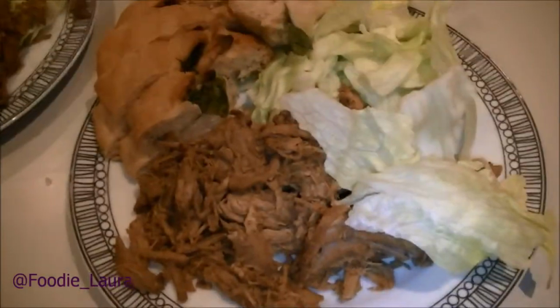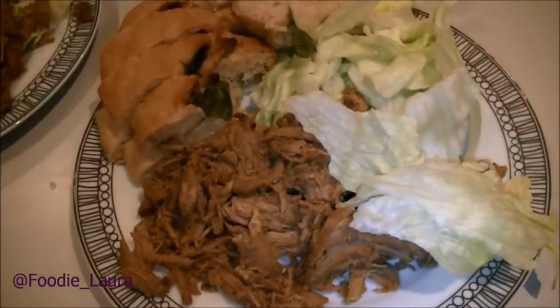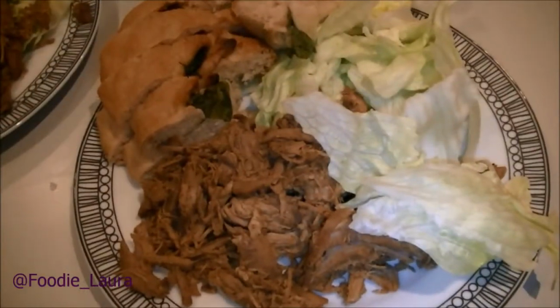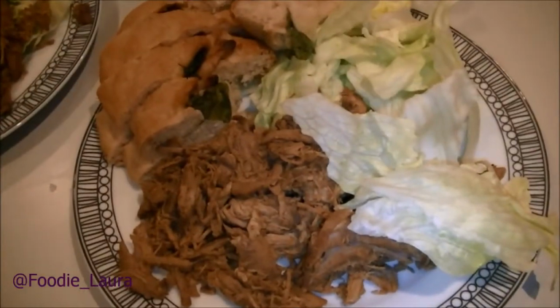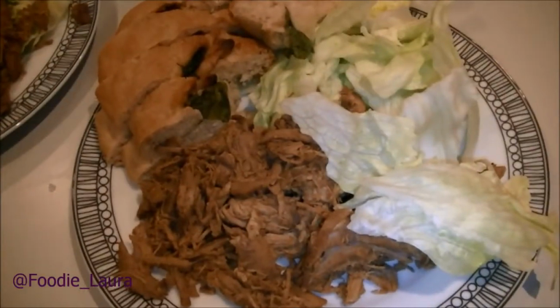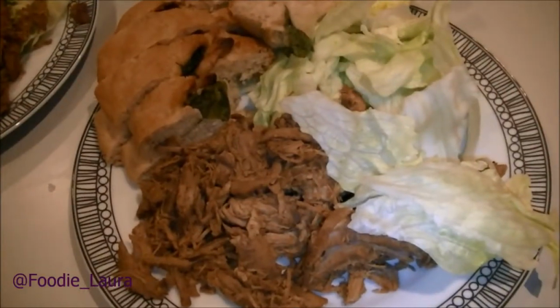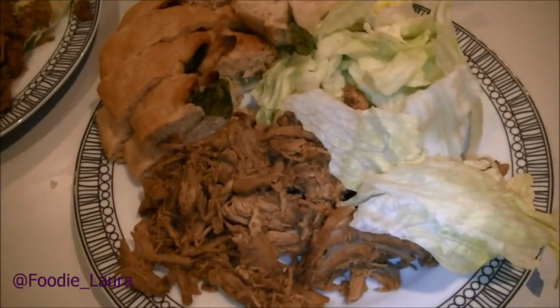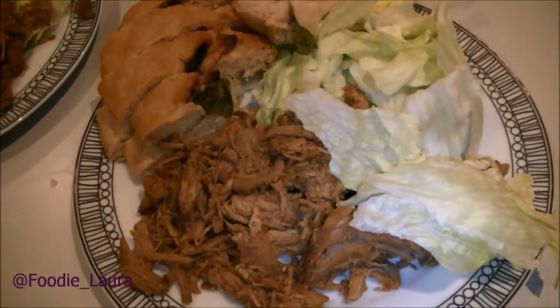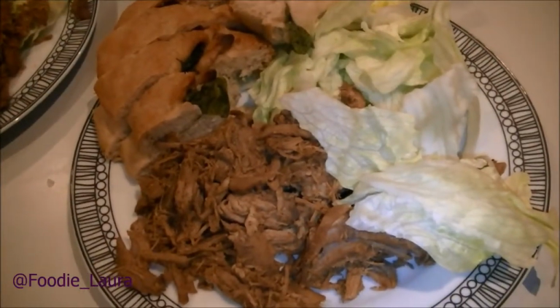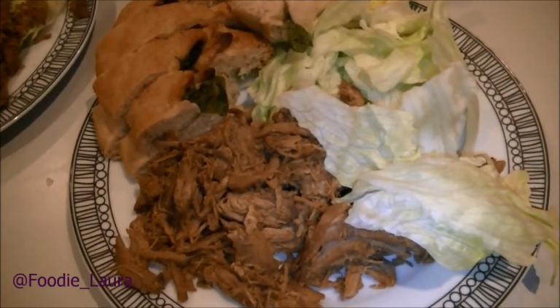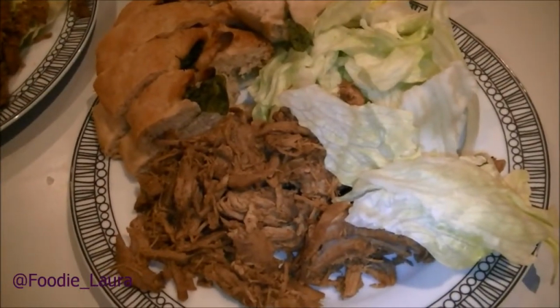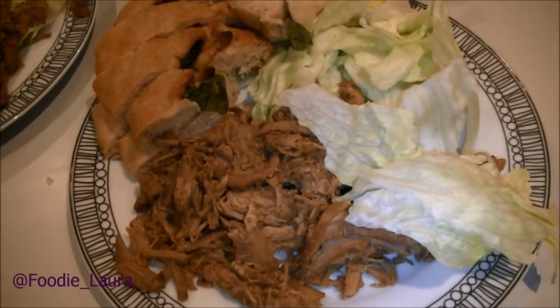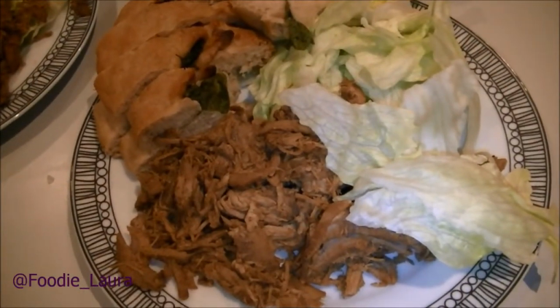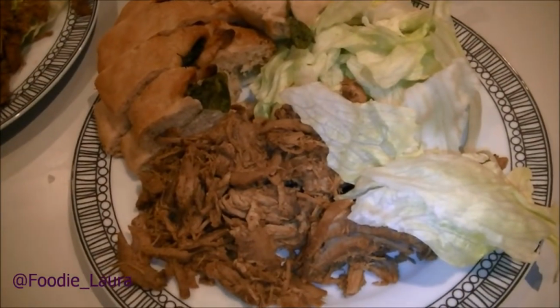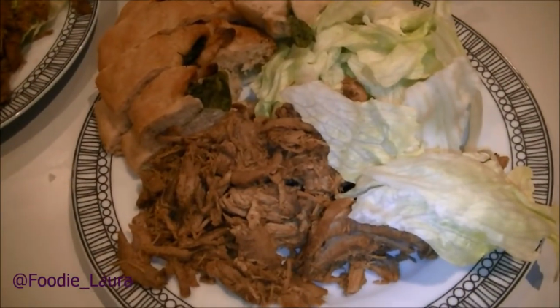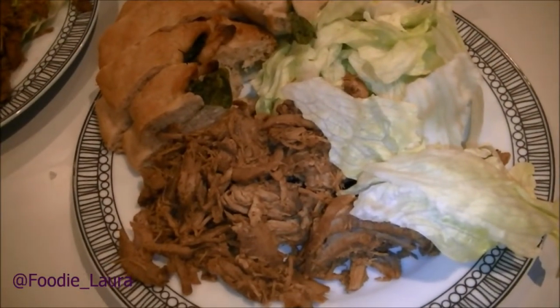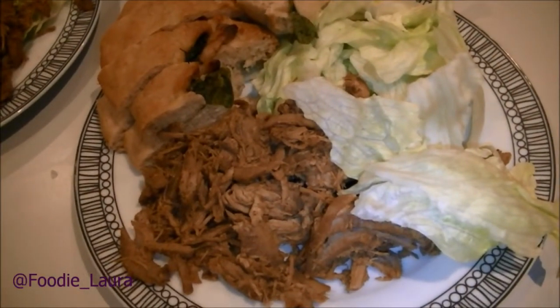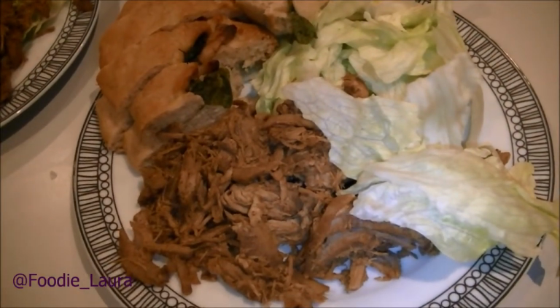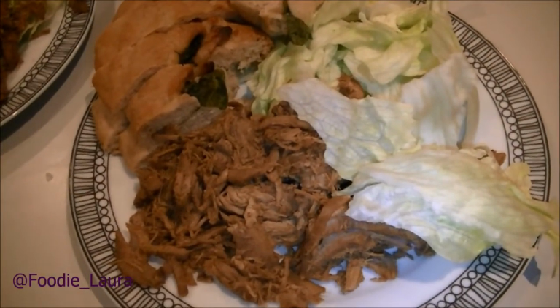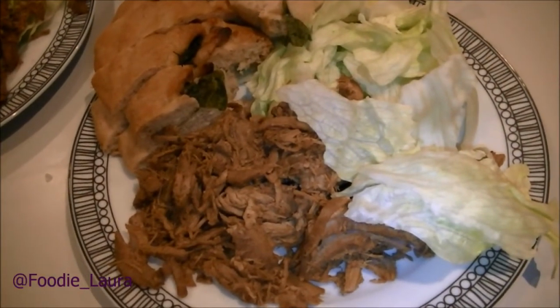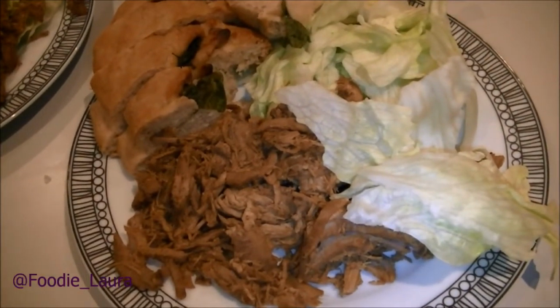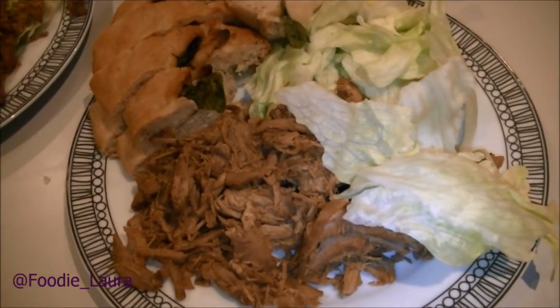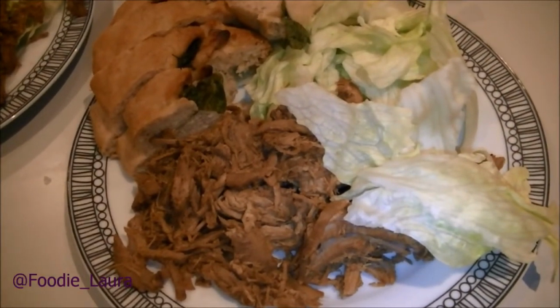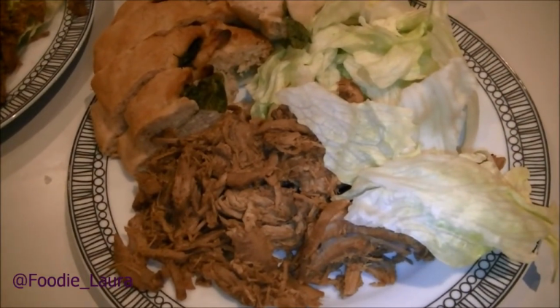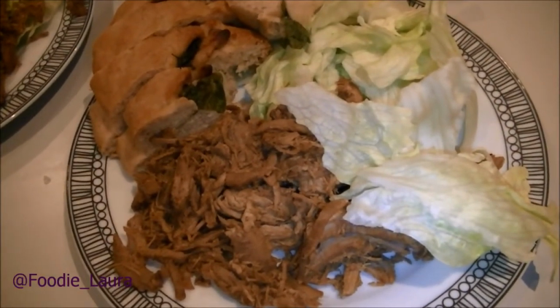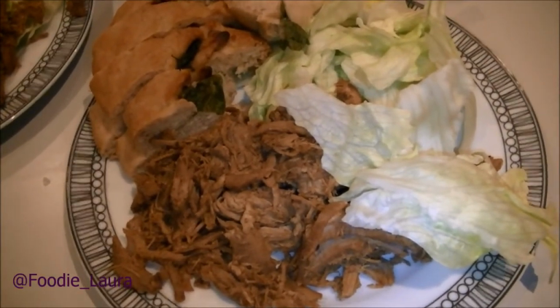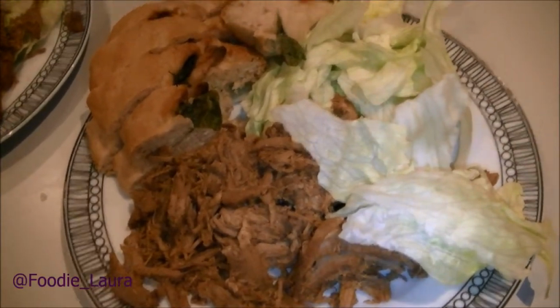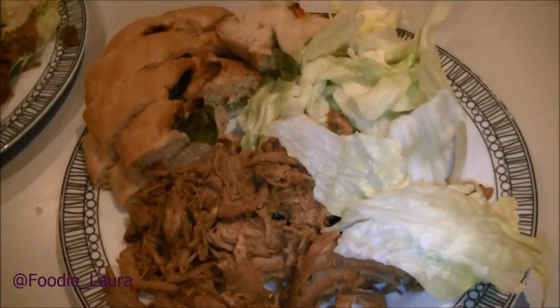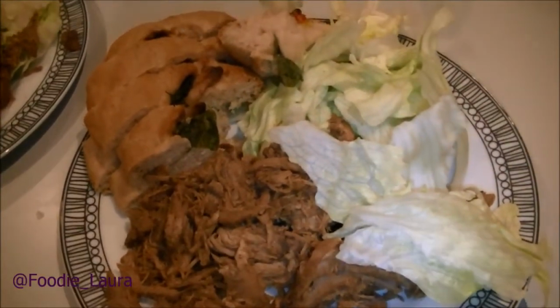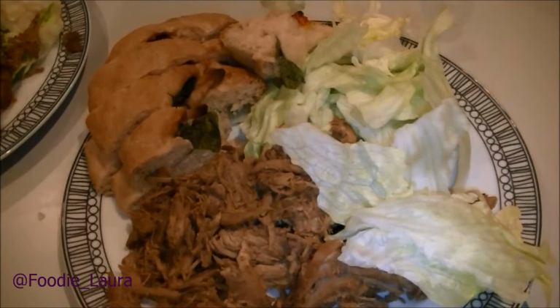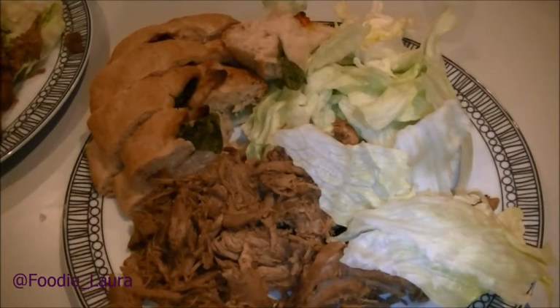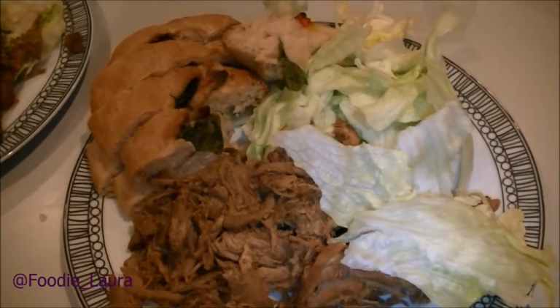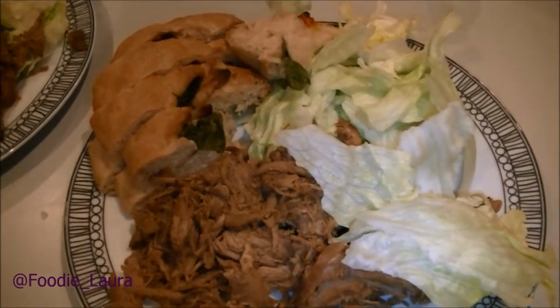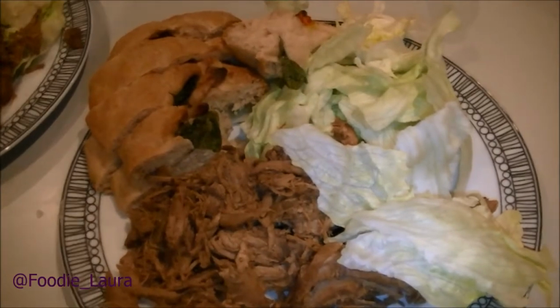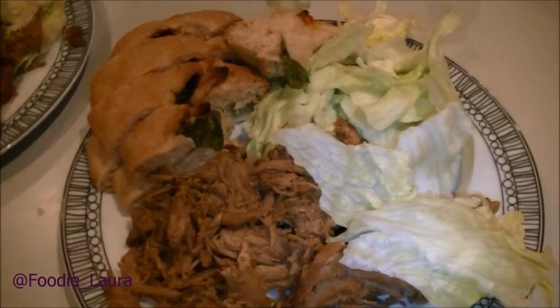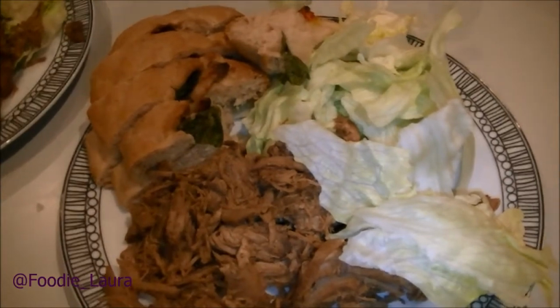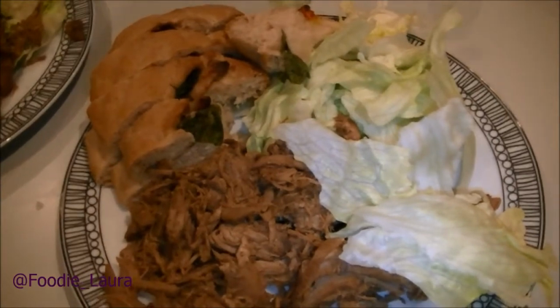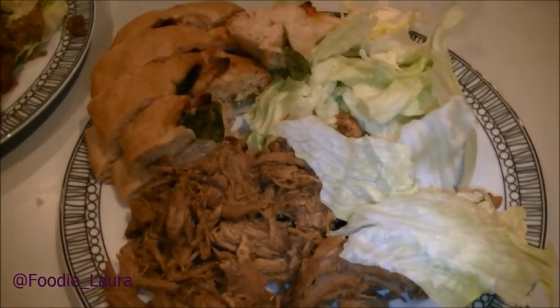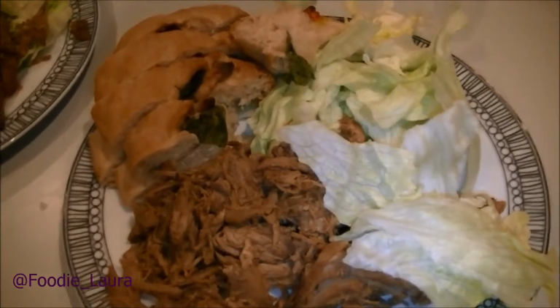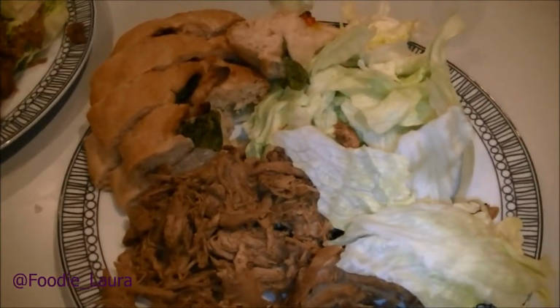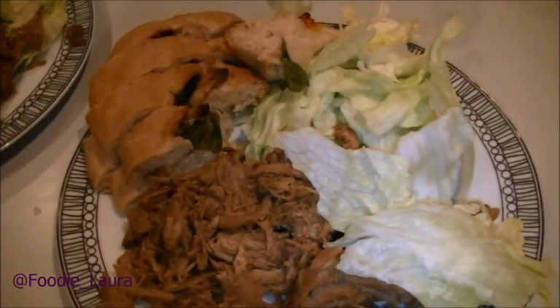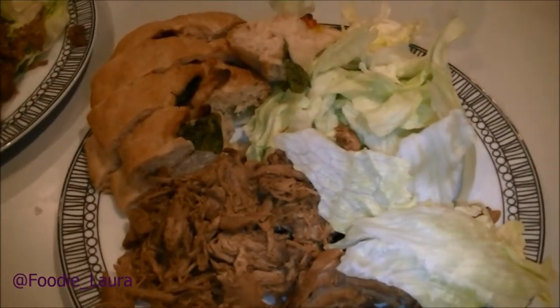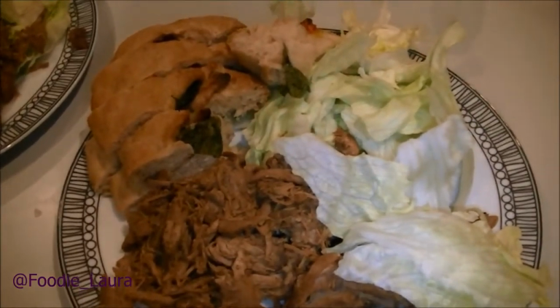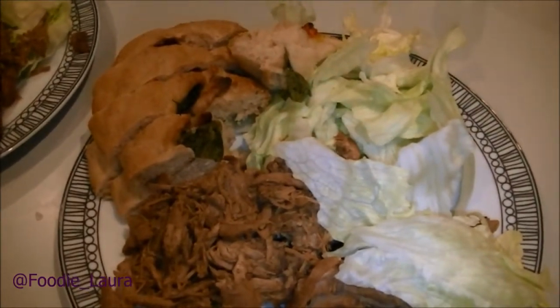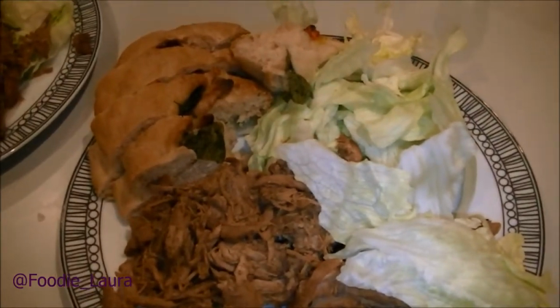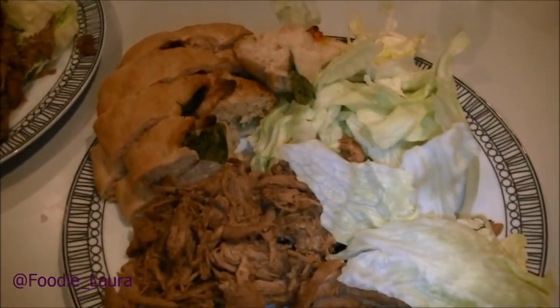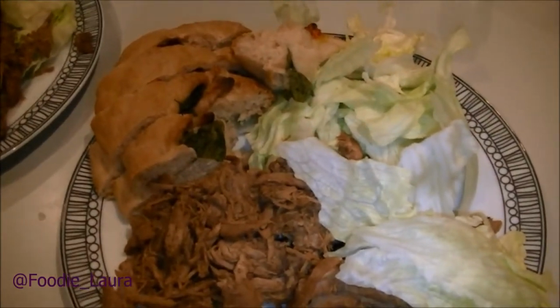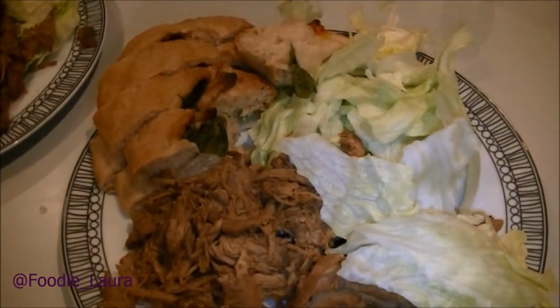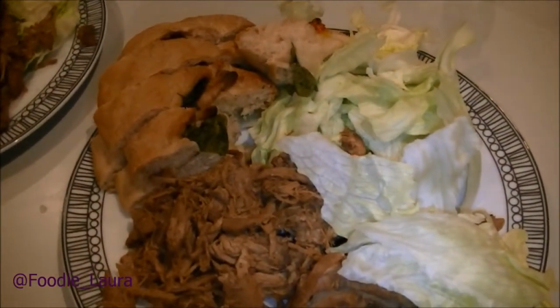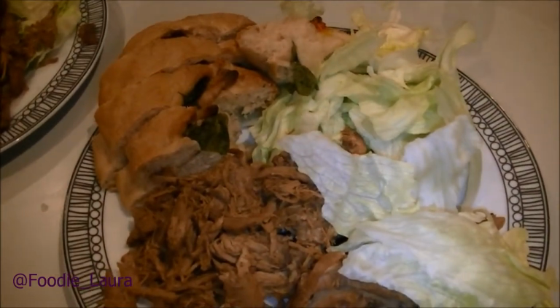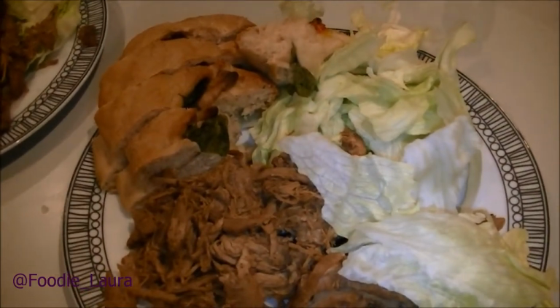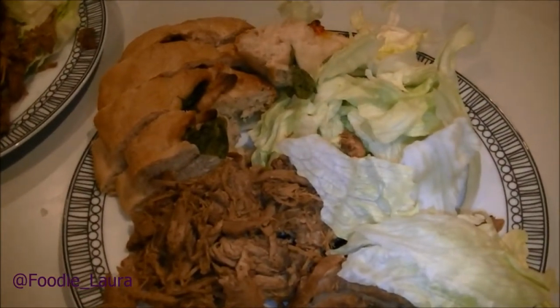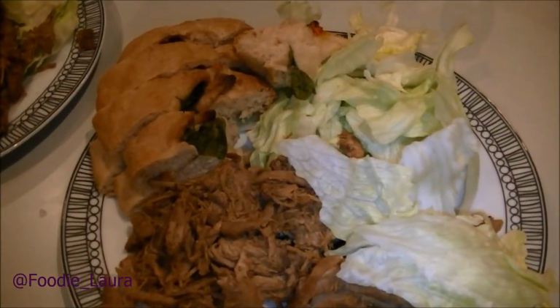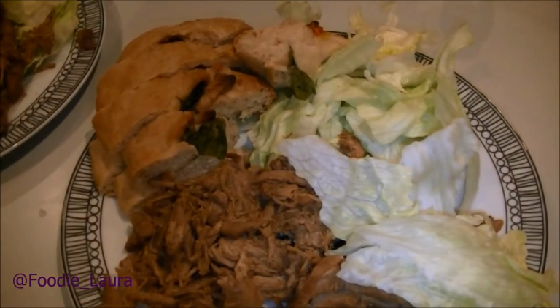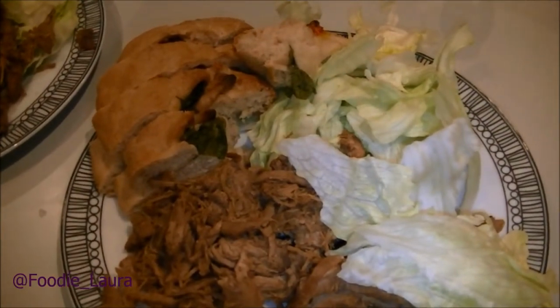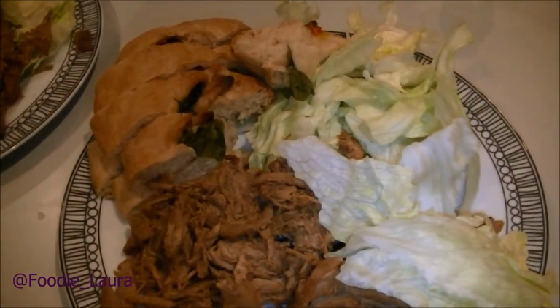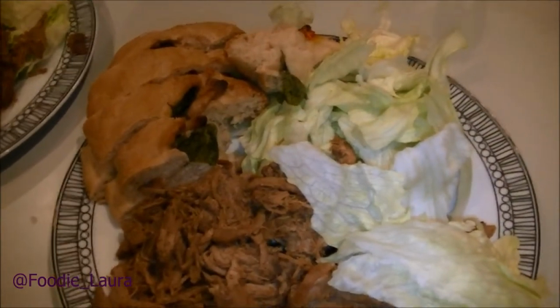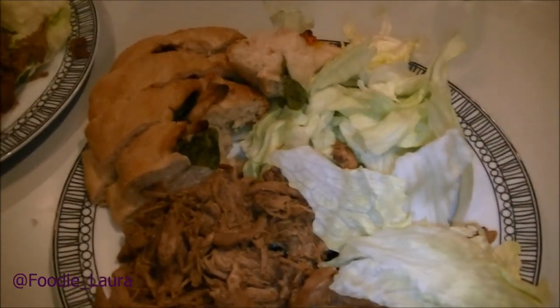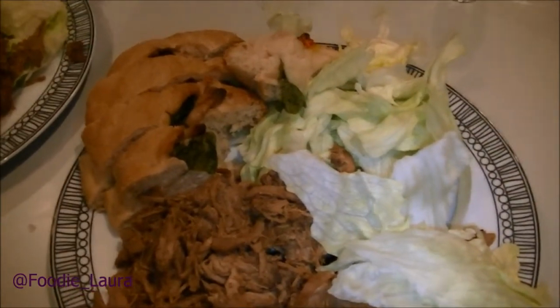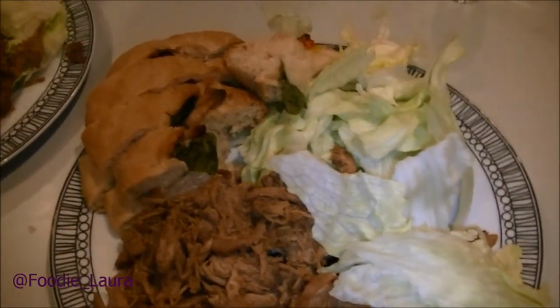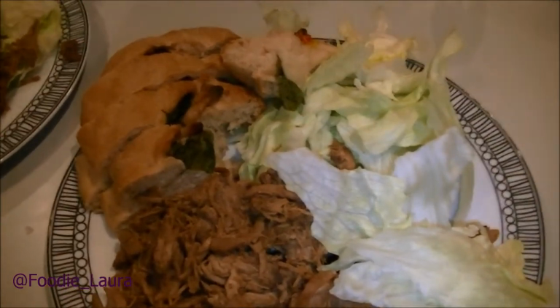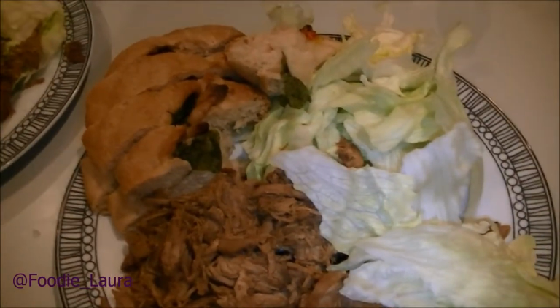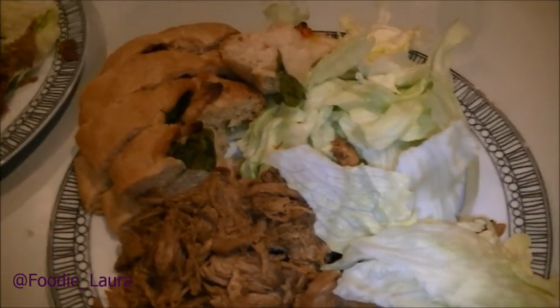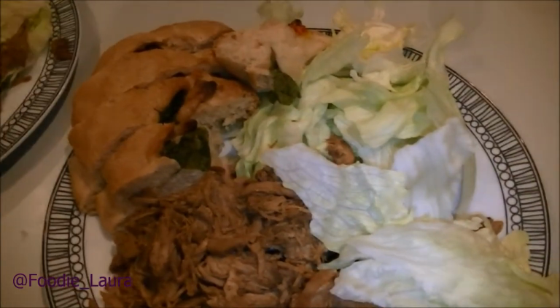For tea we're having some leftovers — we've got the pulled pork, some lettuce, and the olive tomato and garlic basil bread.